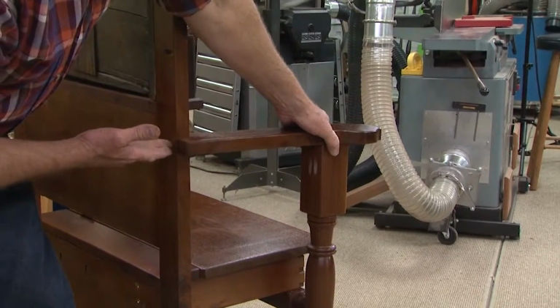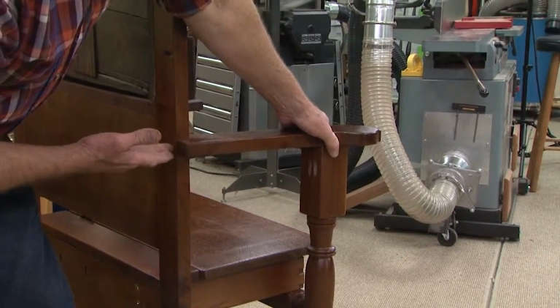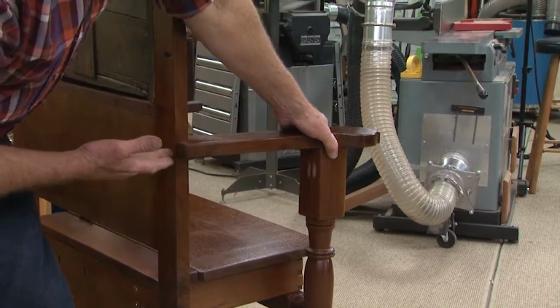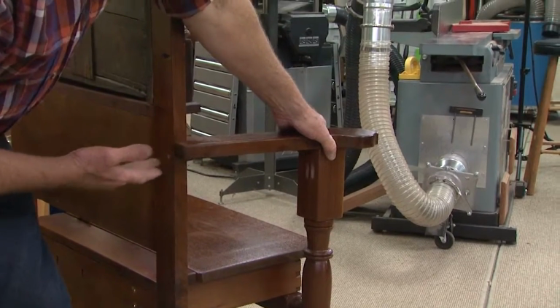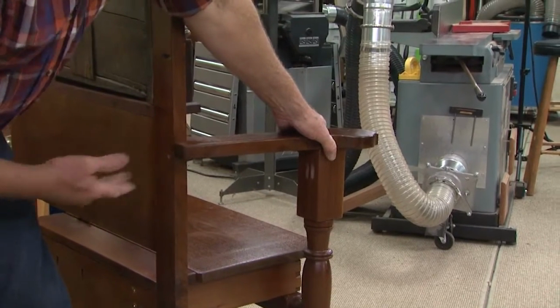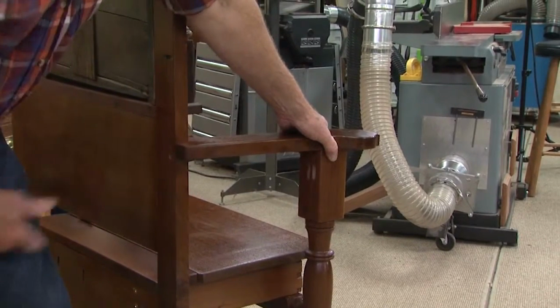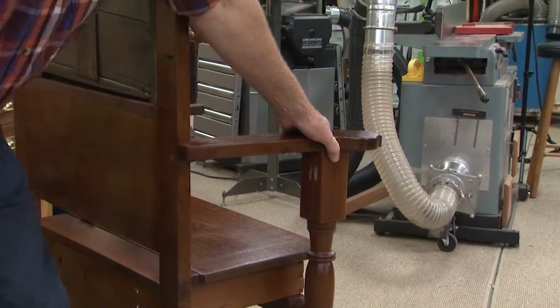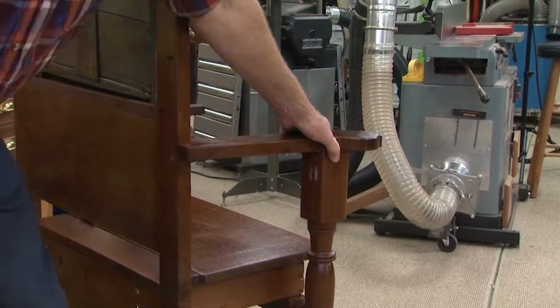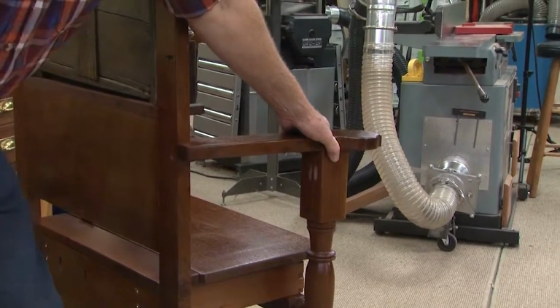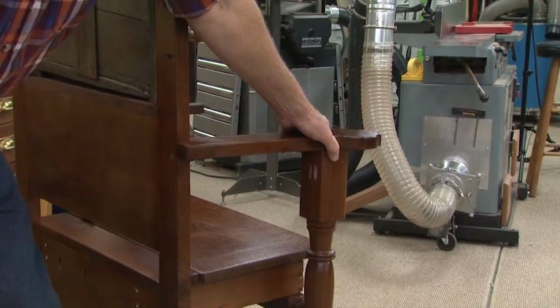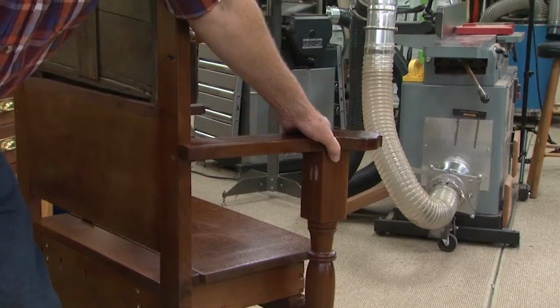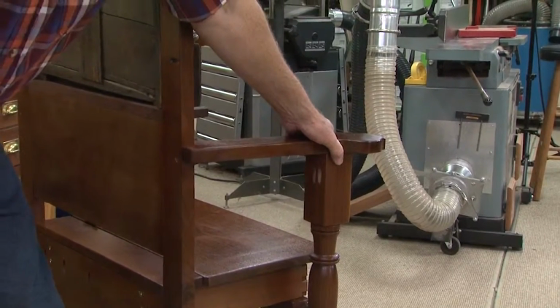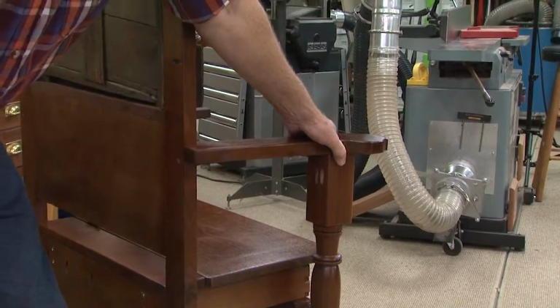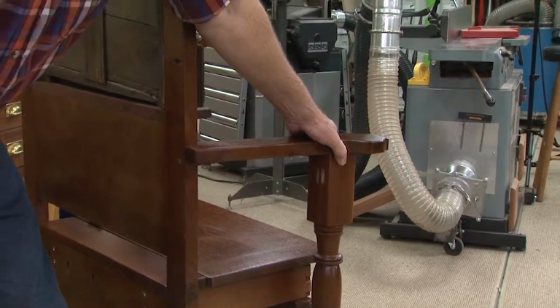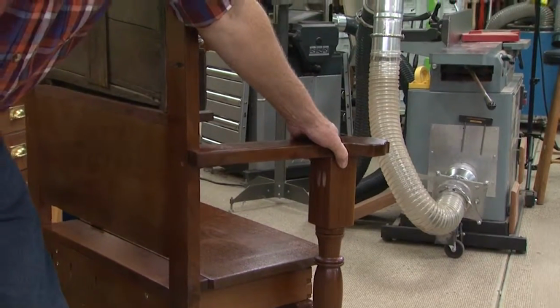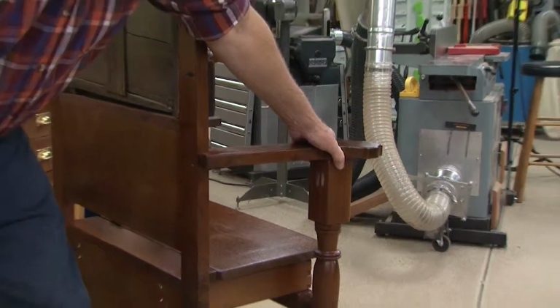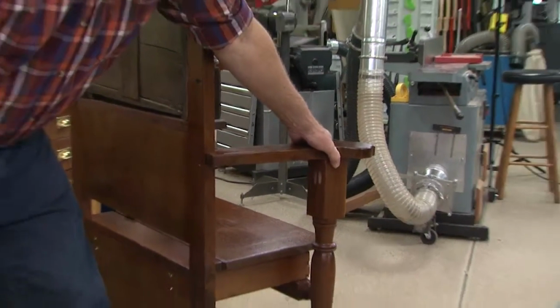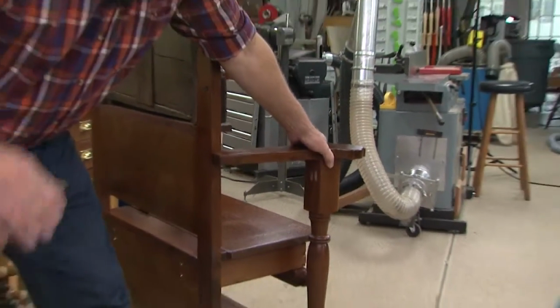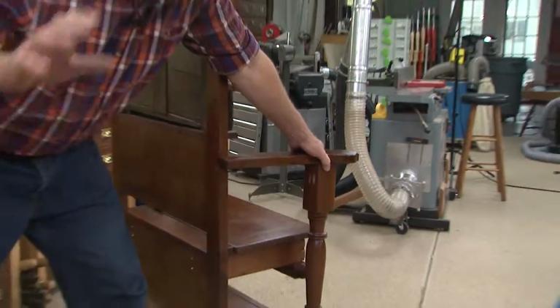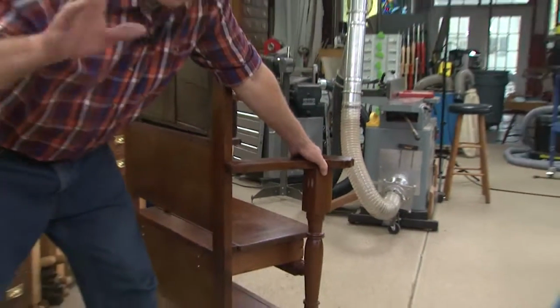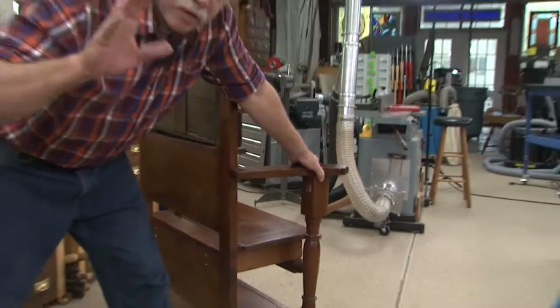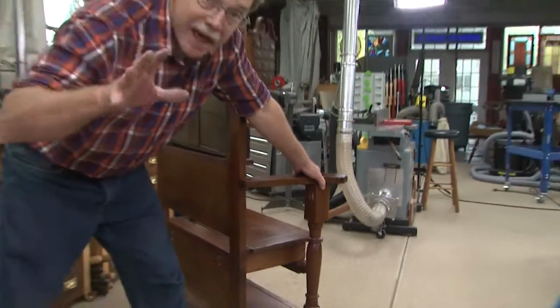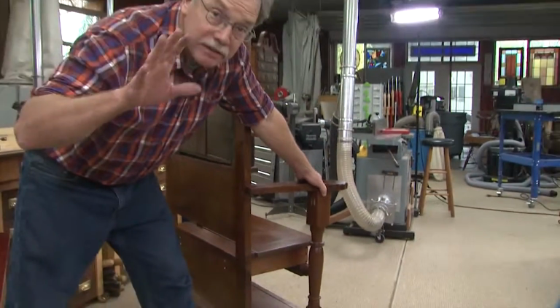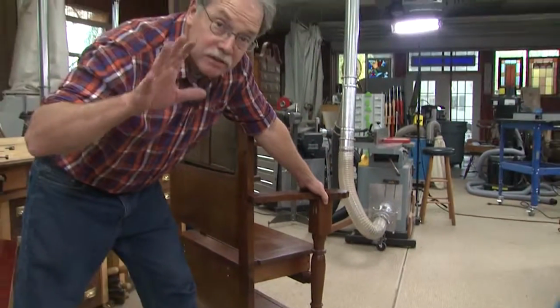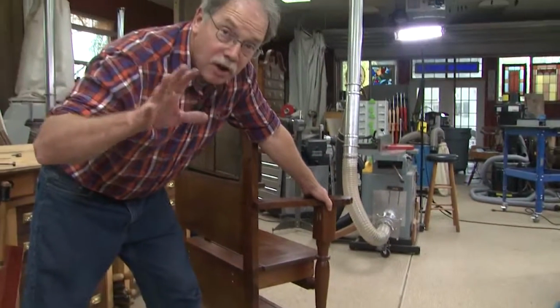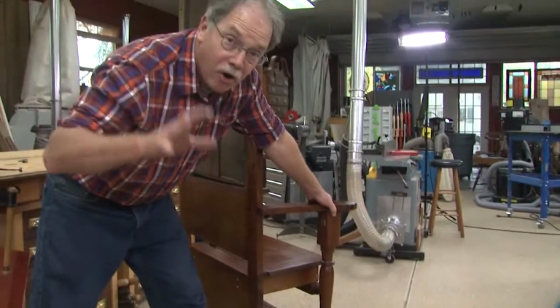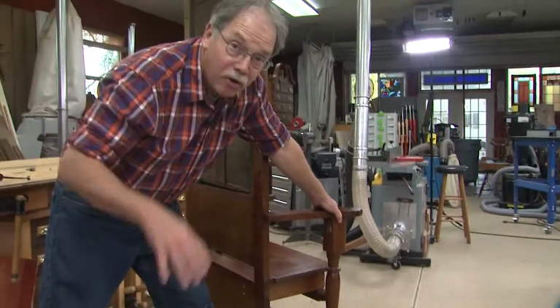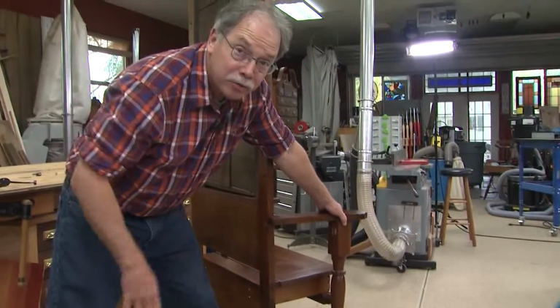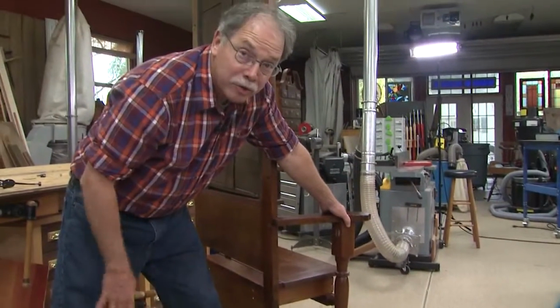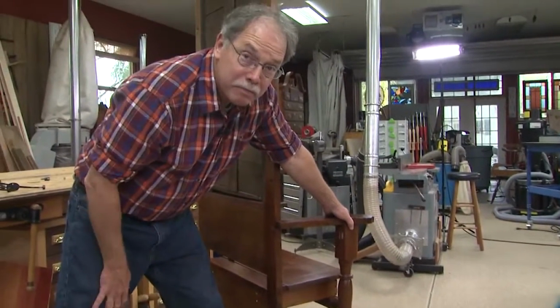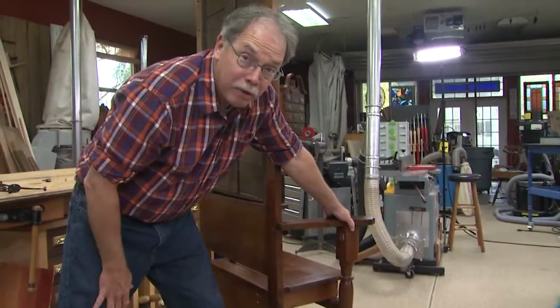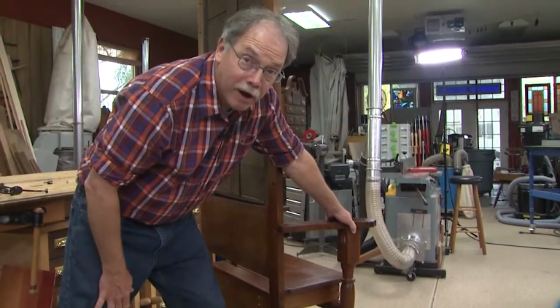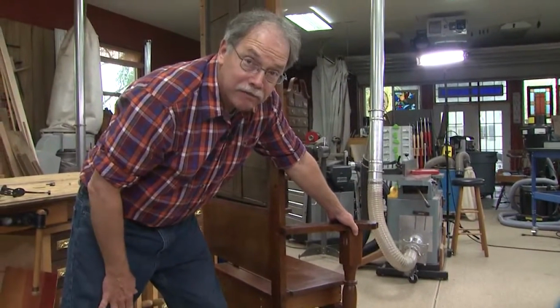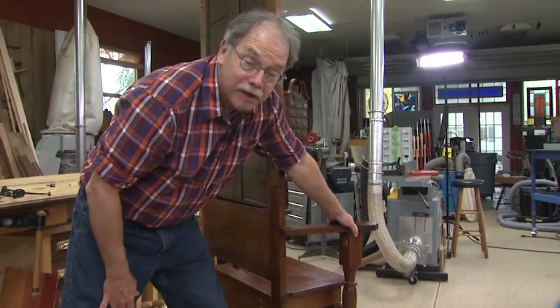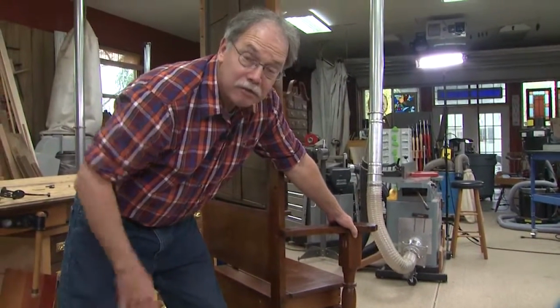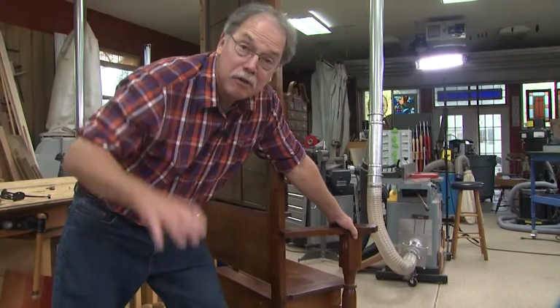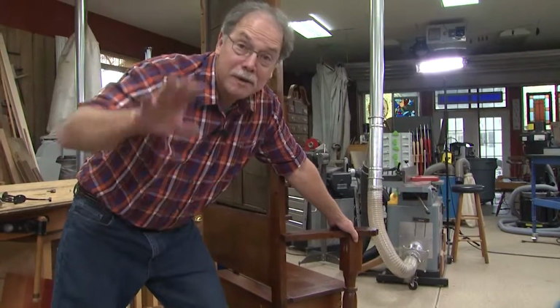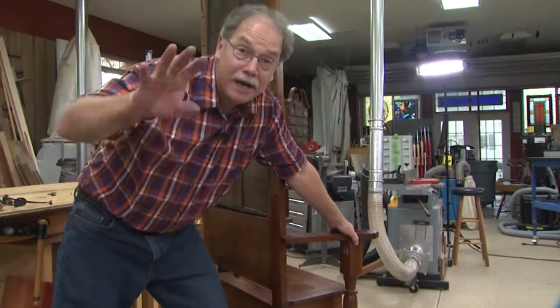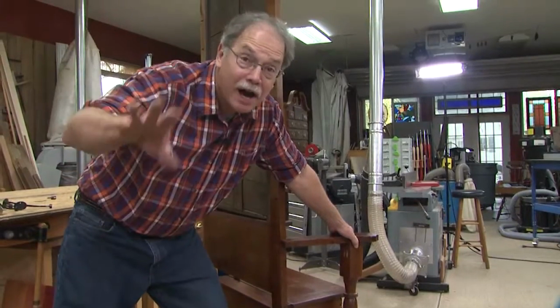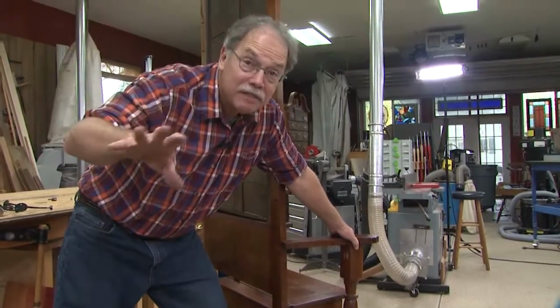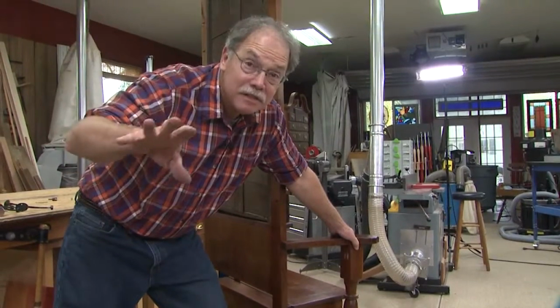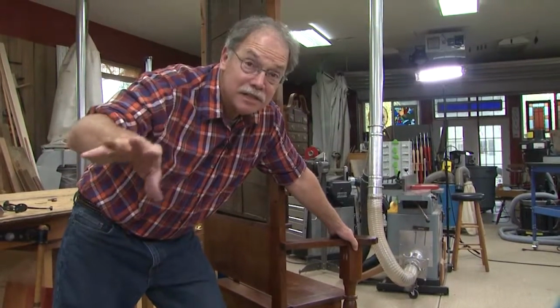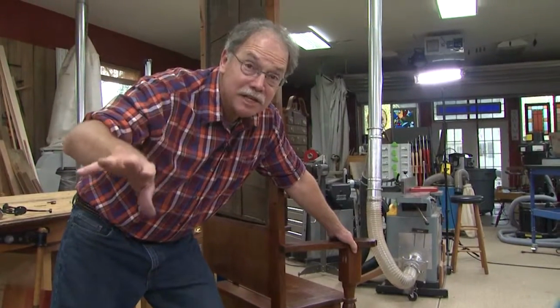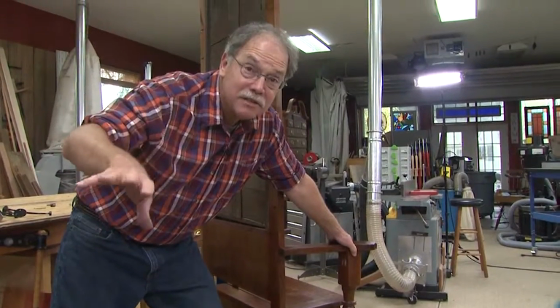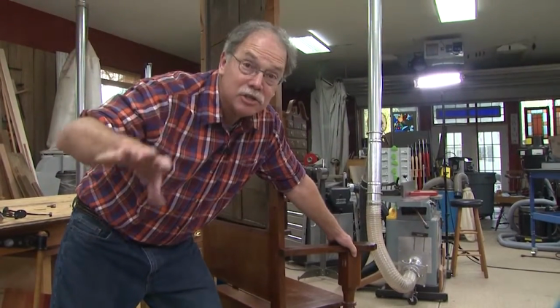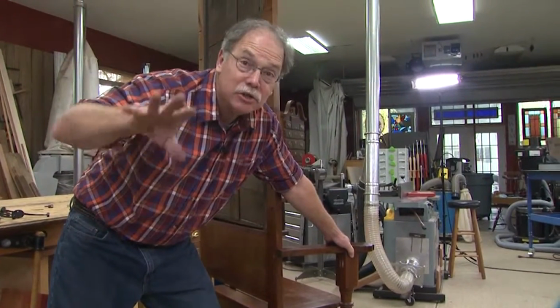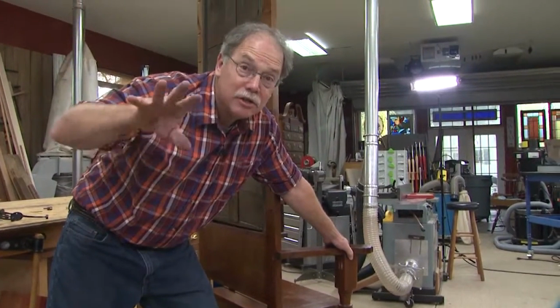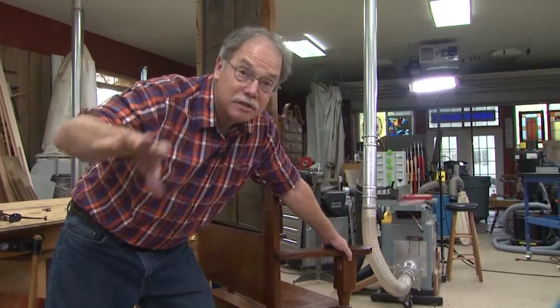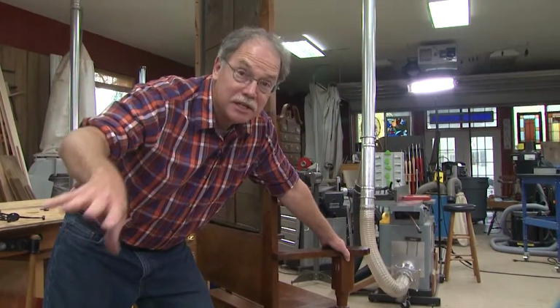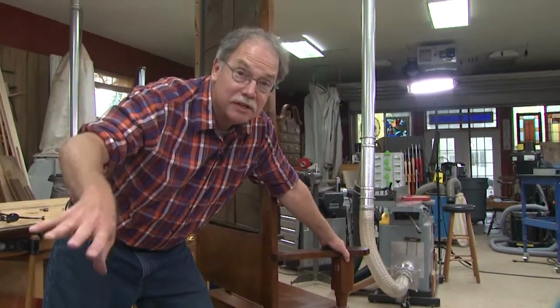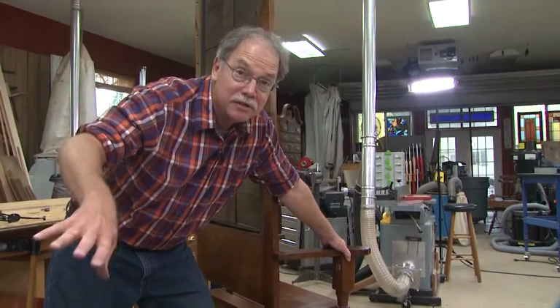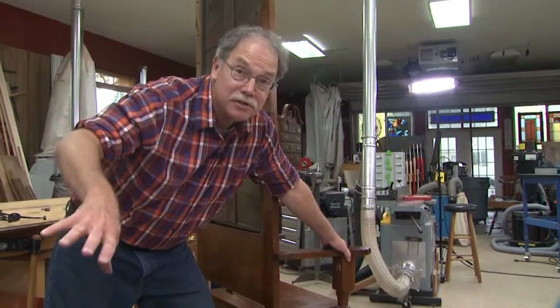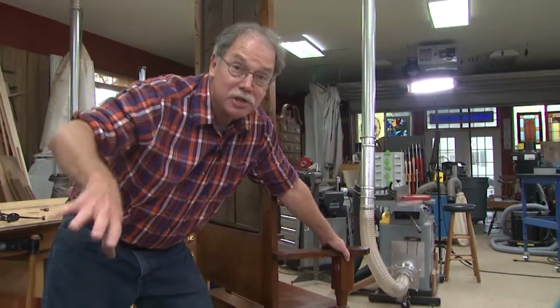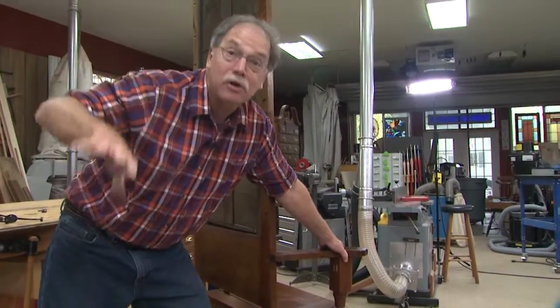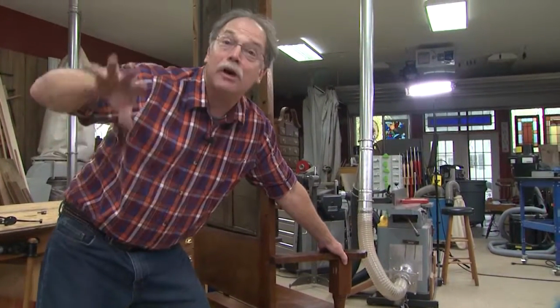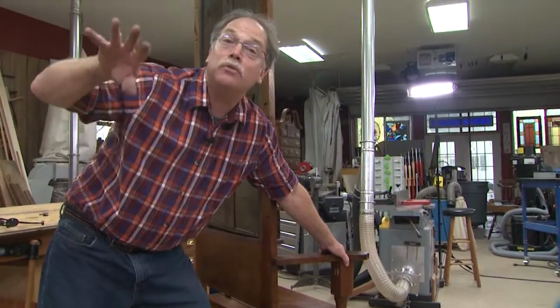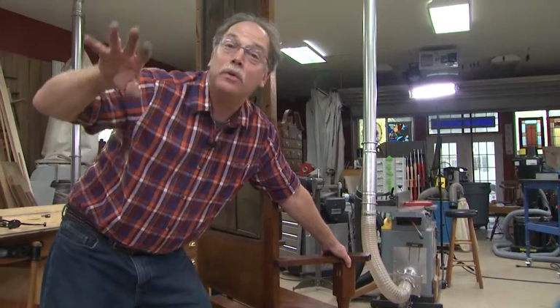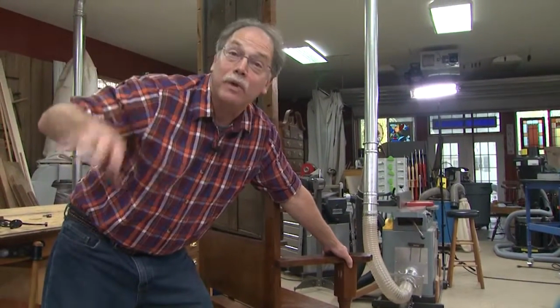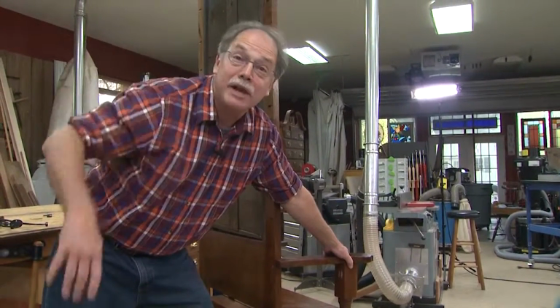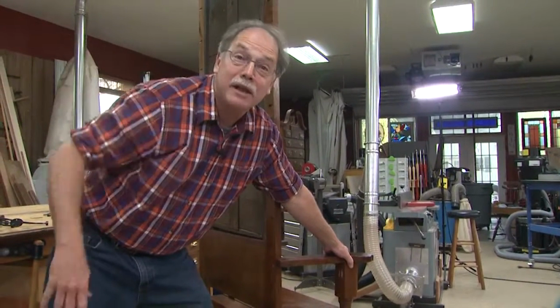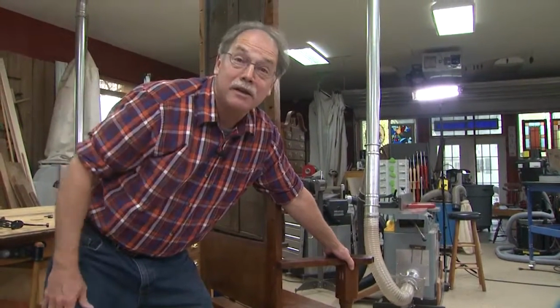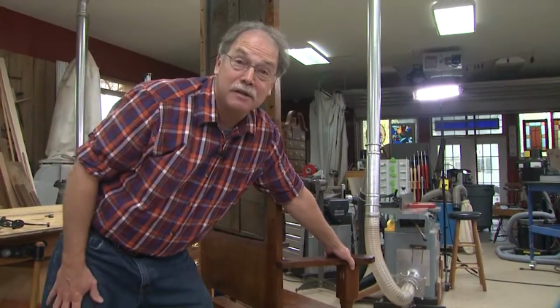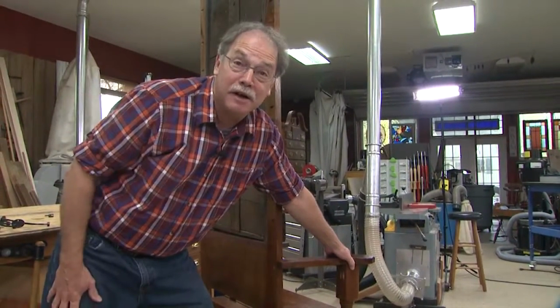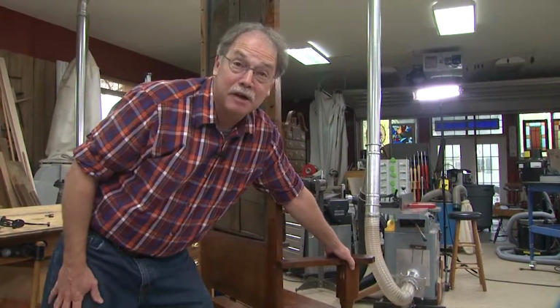And of course, it's screwed on back here when that is square, and that makes it rock solid. So that's the hall tree project — the behind the scenes that you couldn't see on the show because we ran out of time.